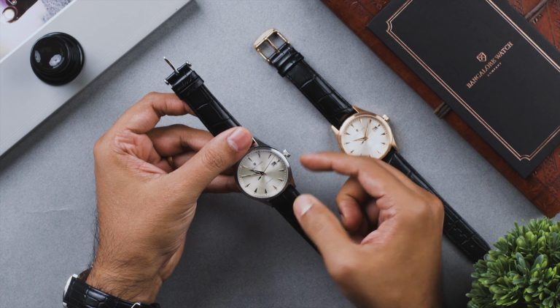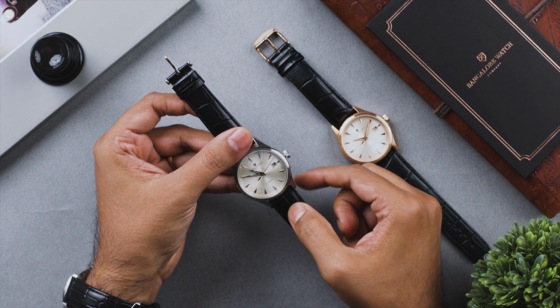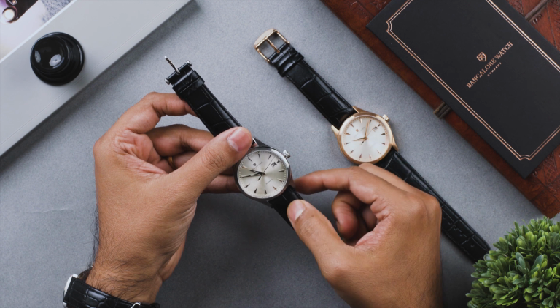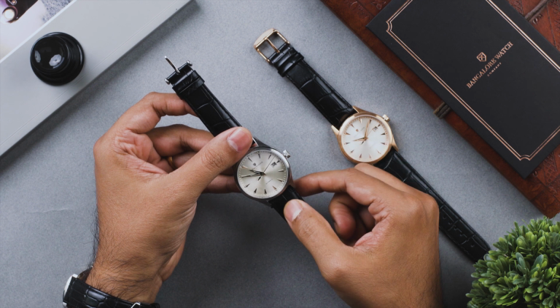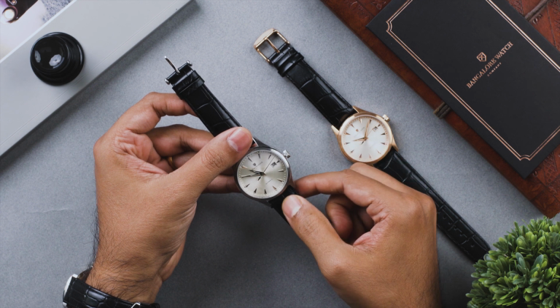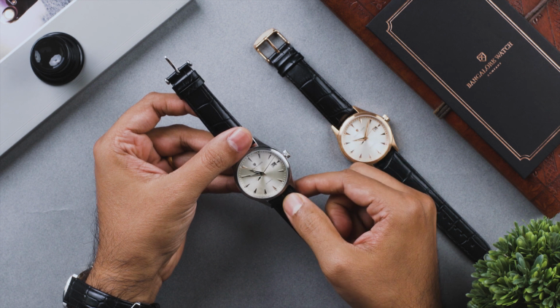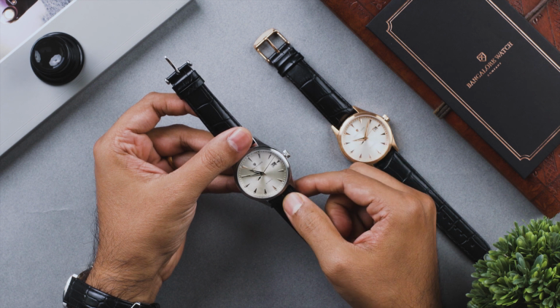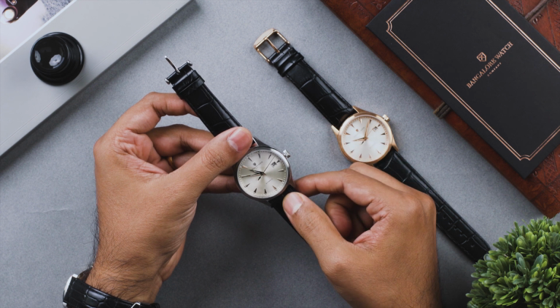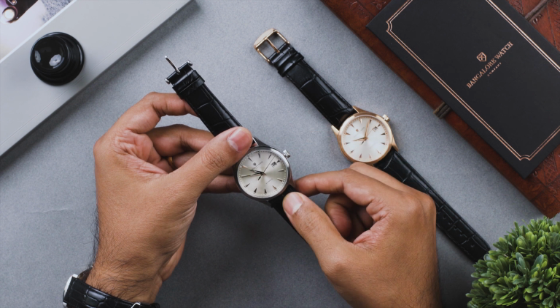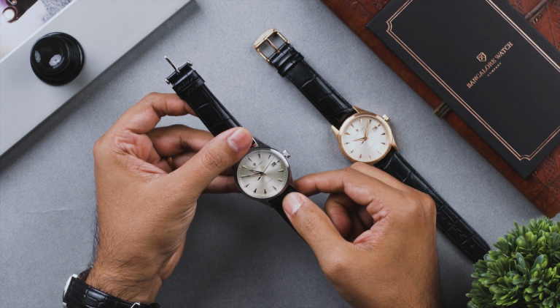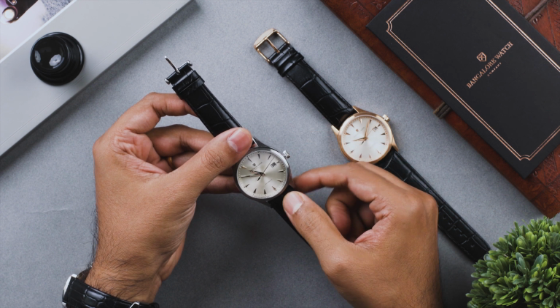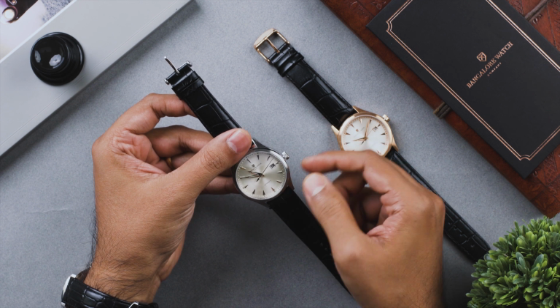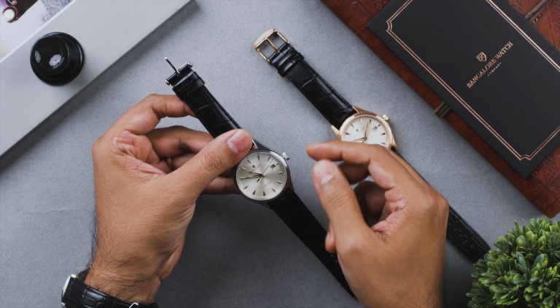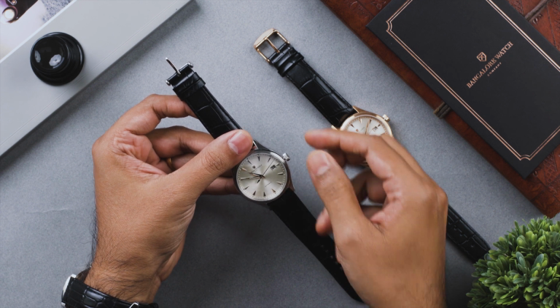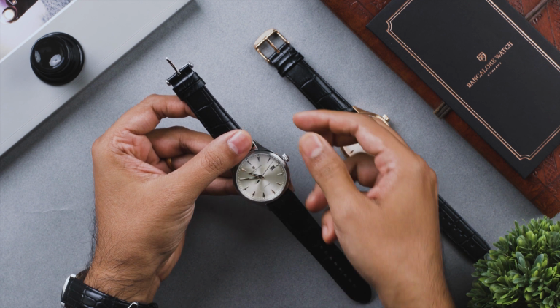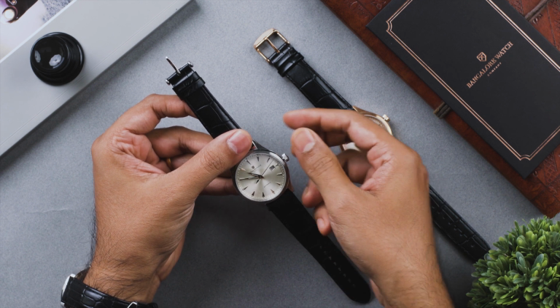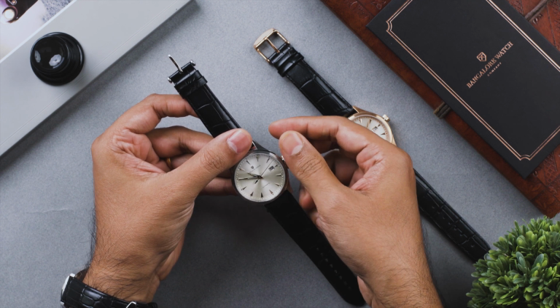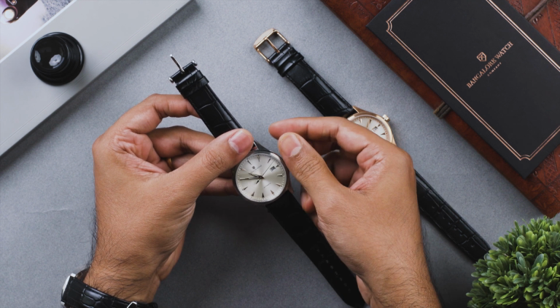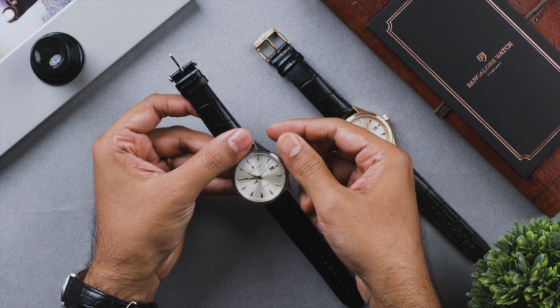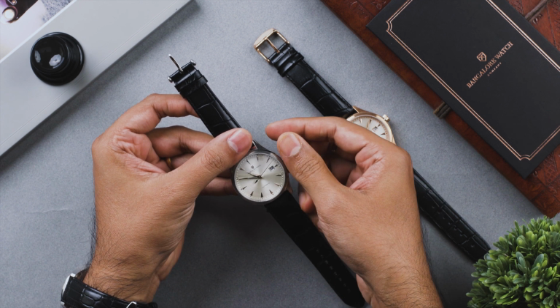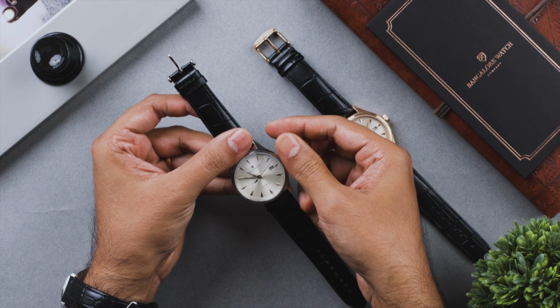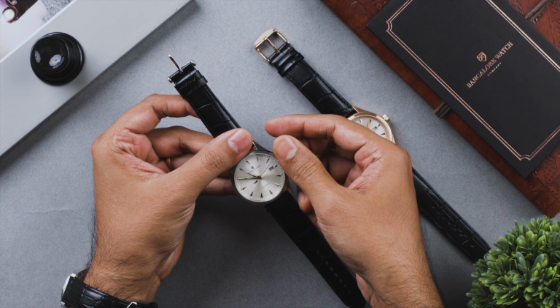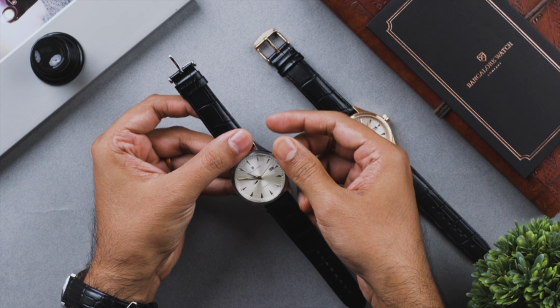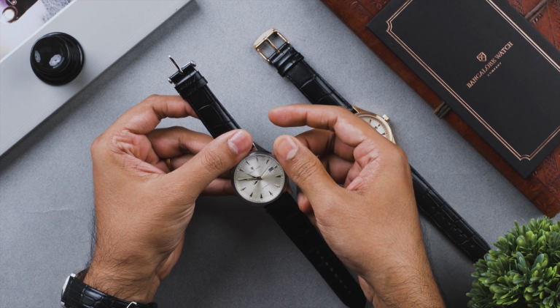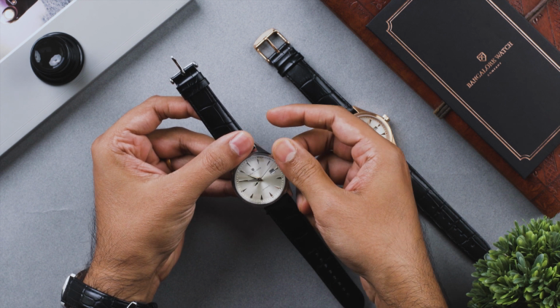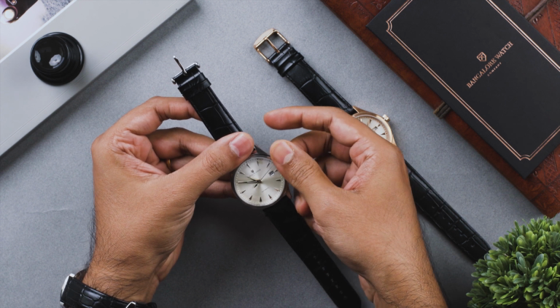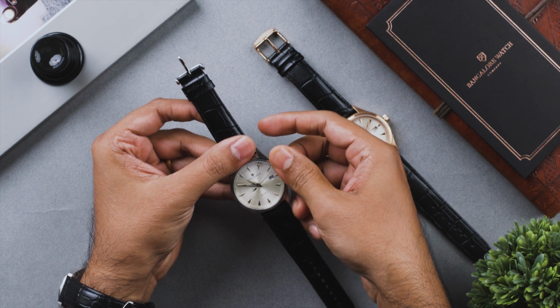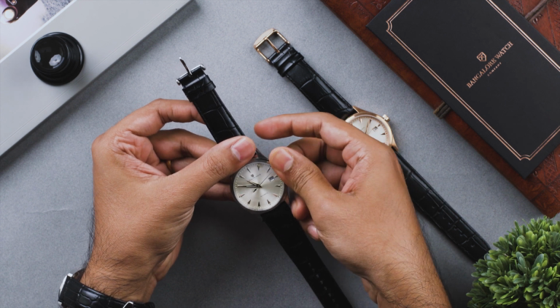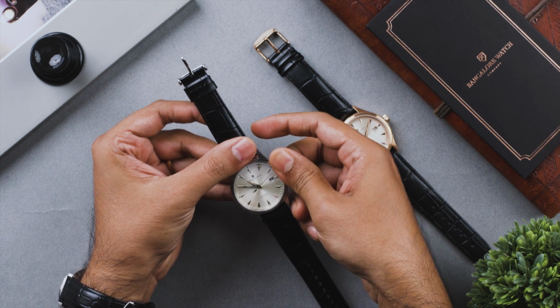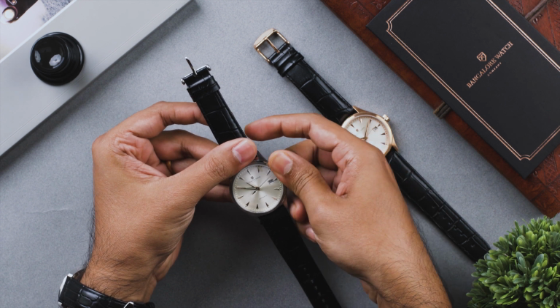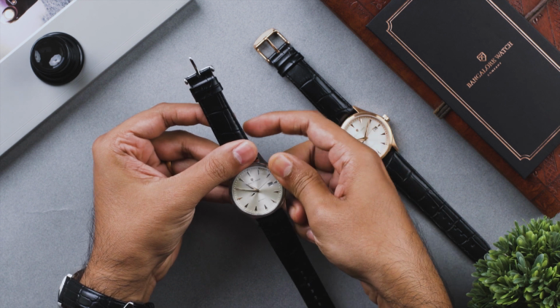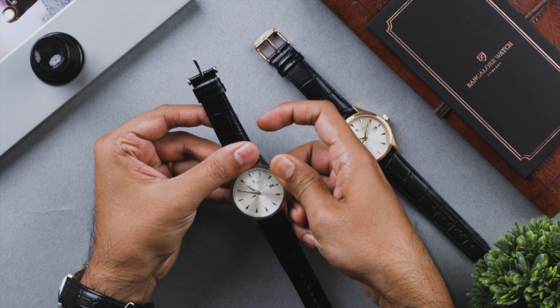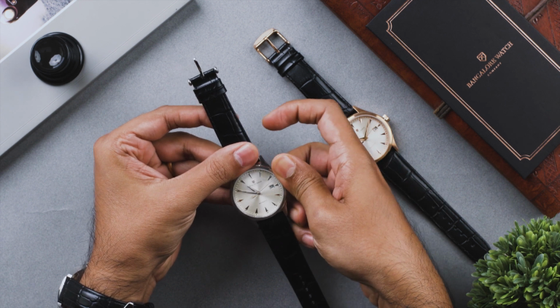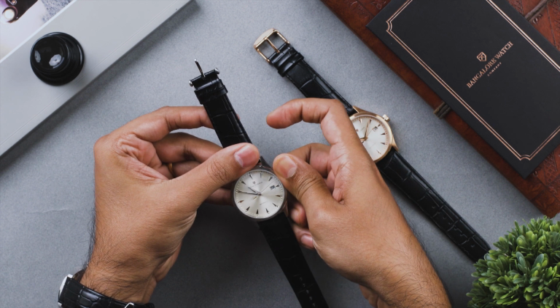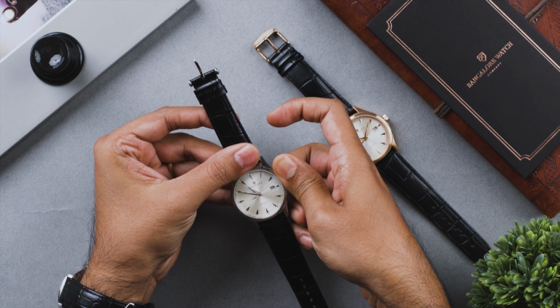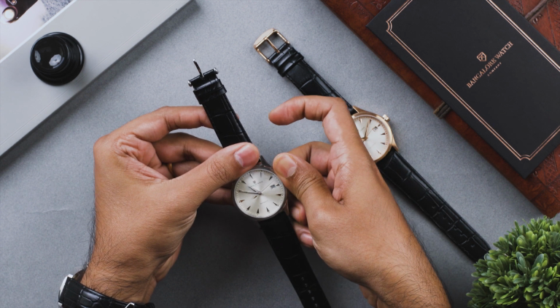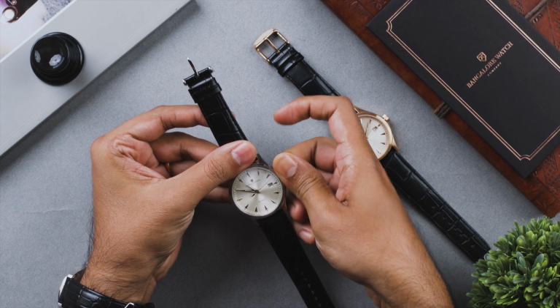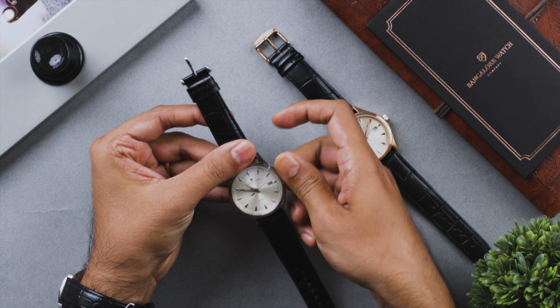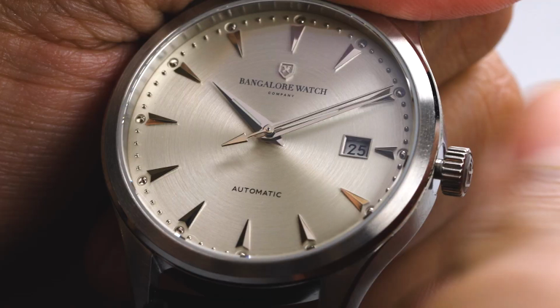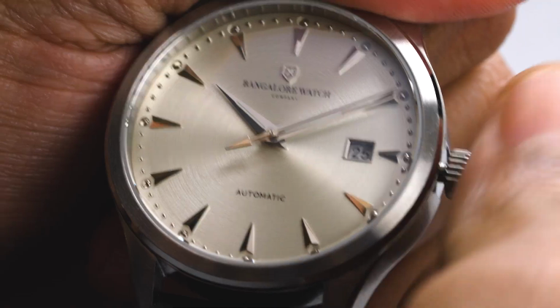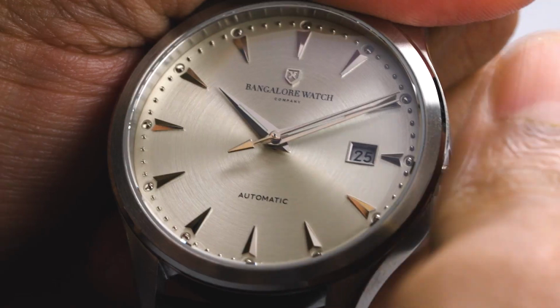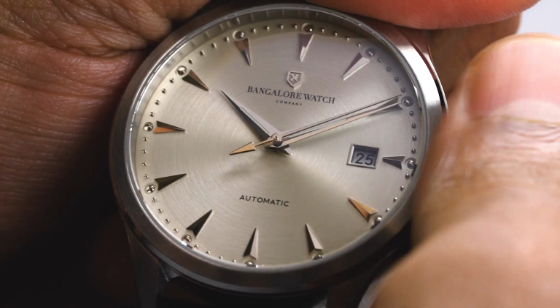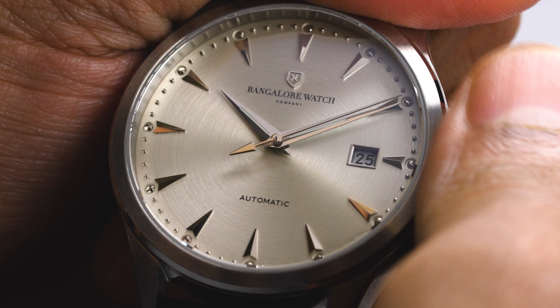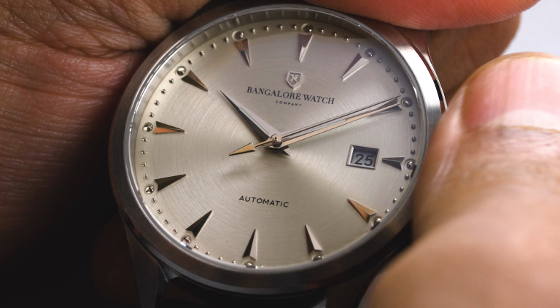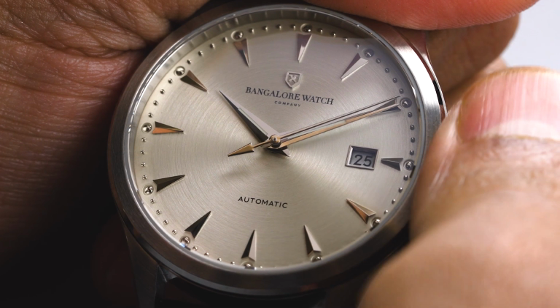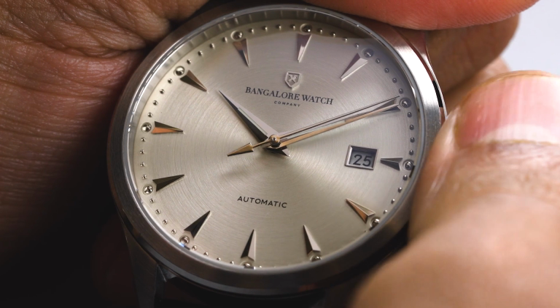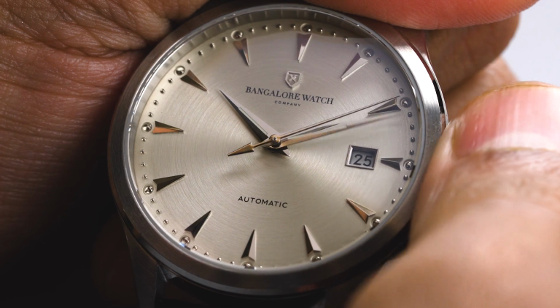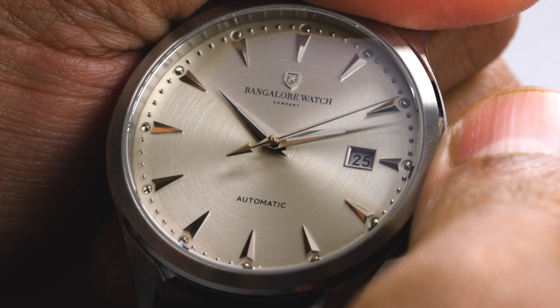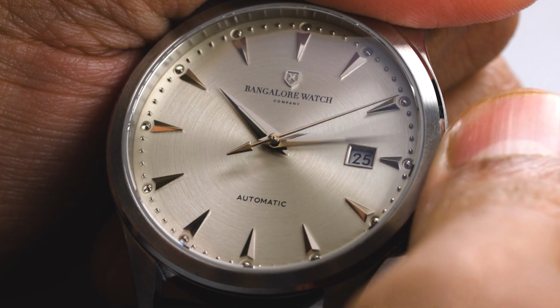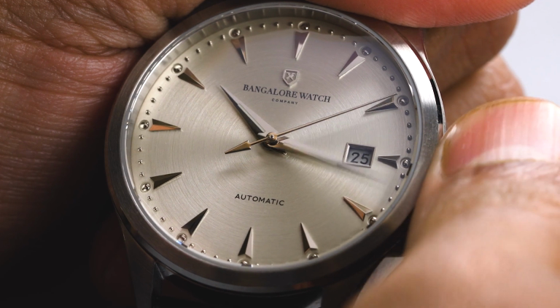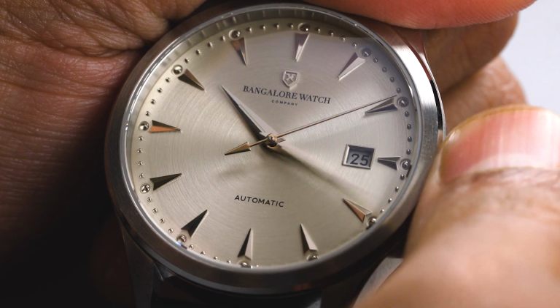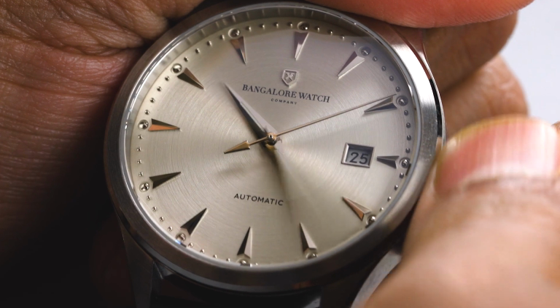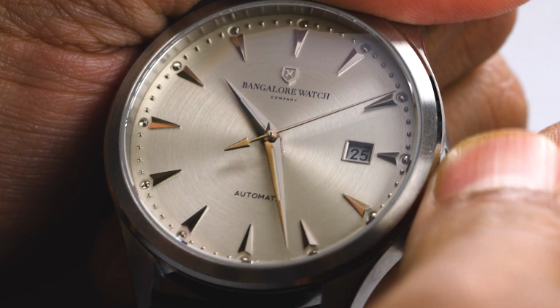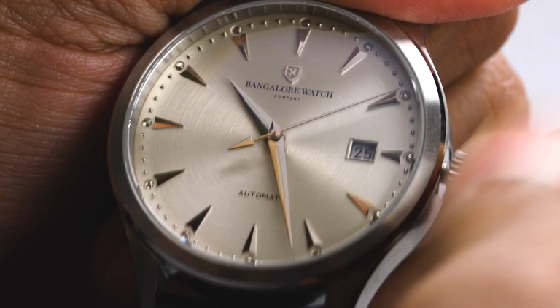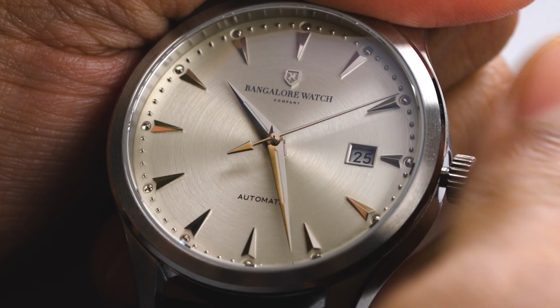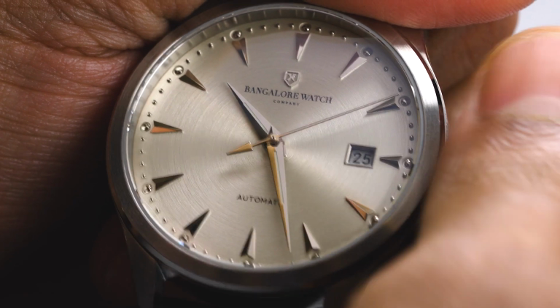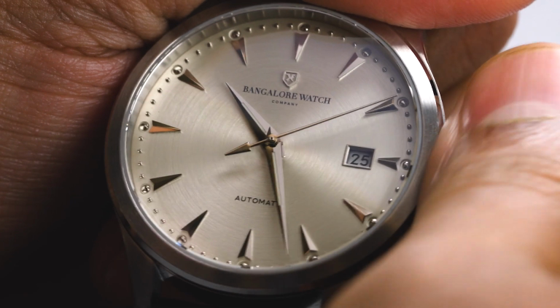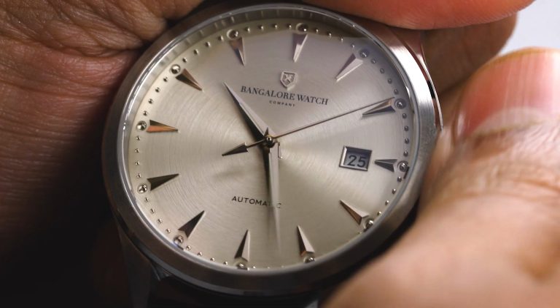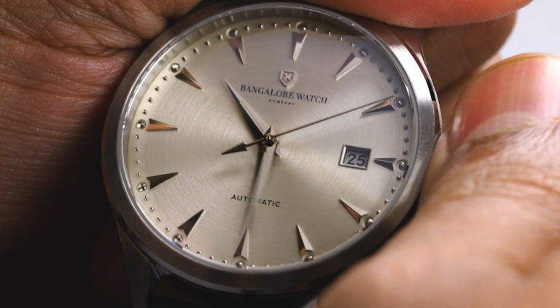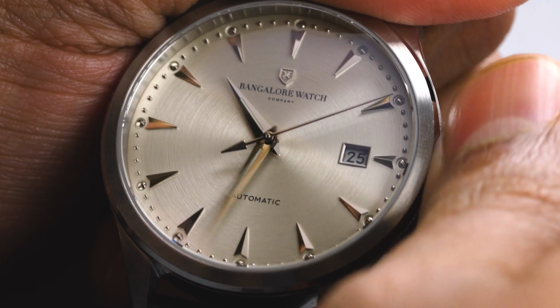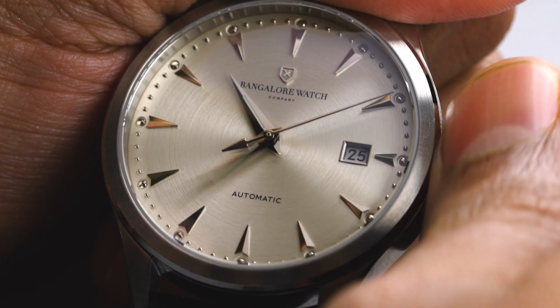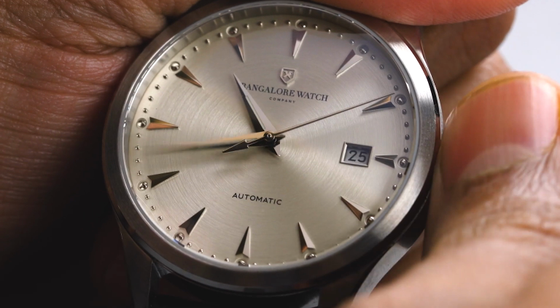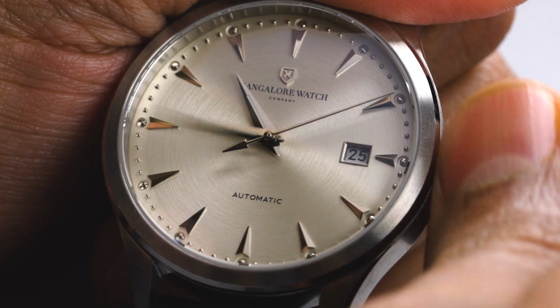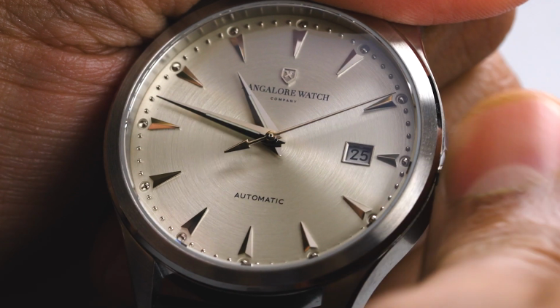To set the time, pull the crown to the third position and turn the crown counterclockwise.